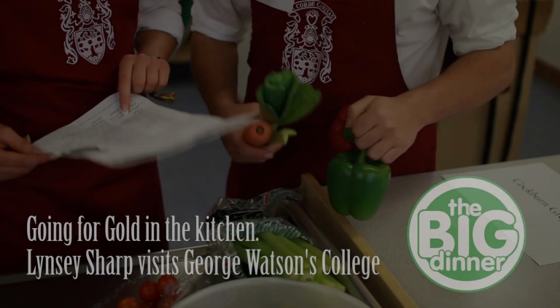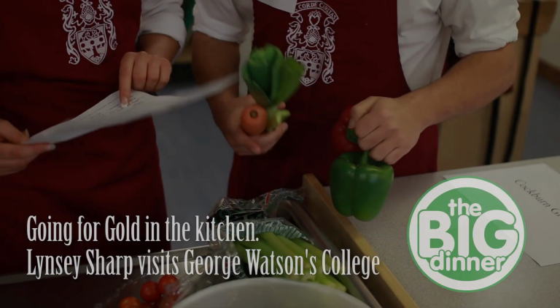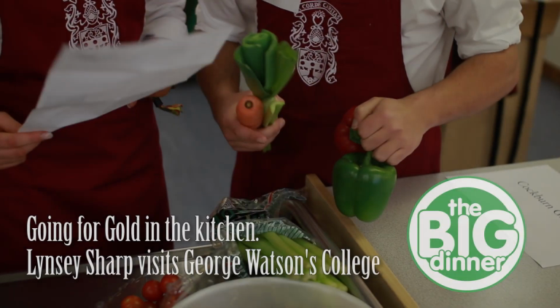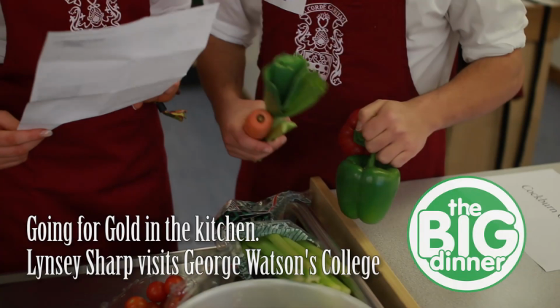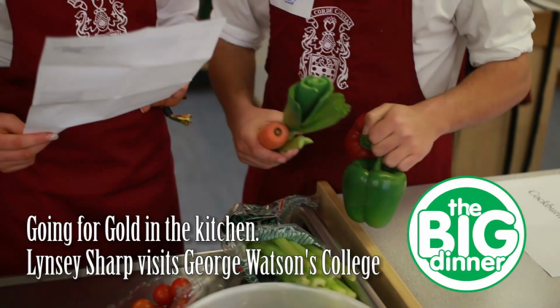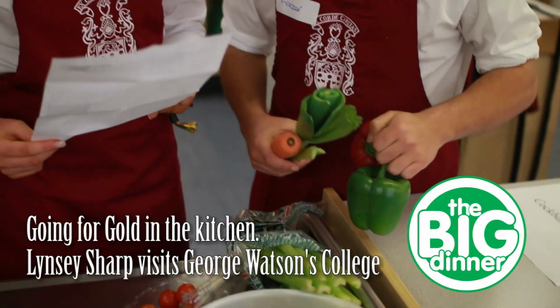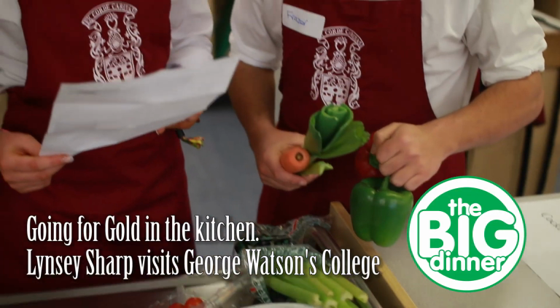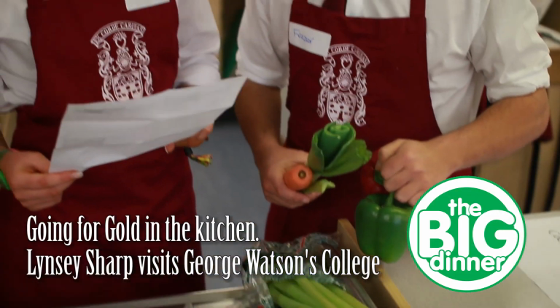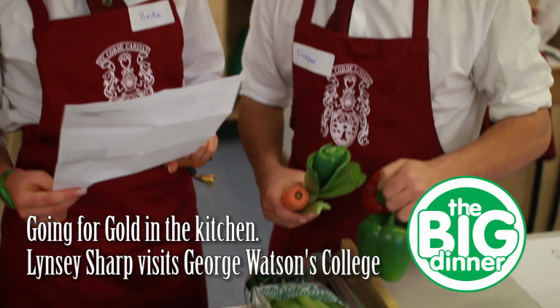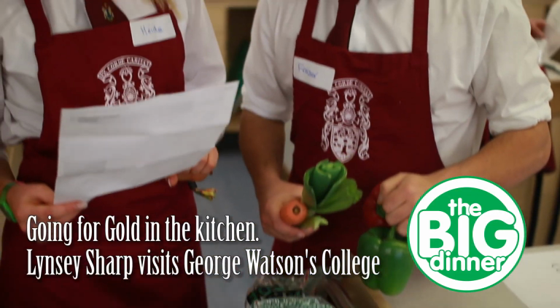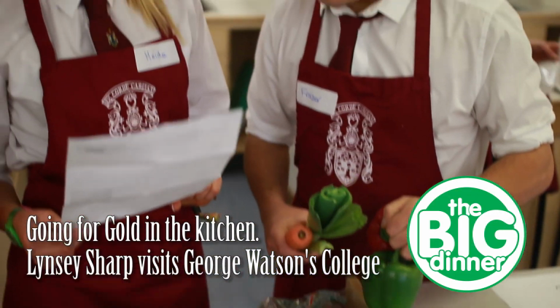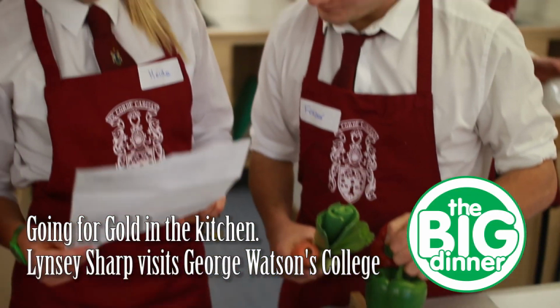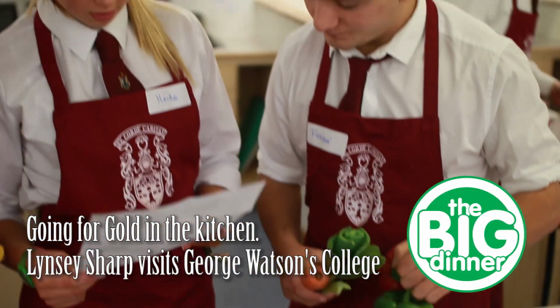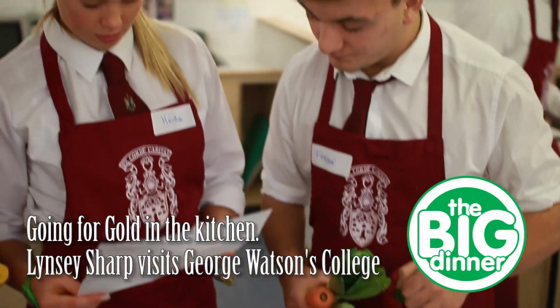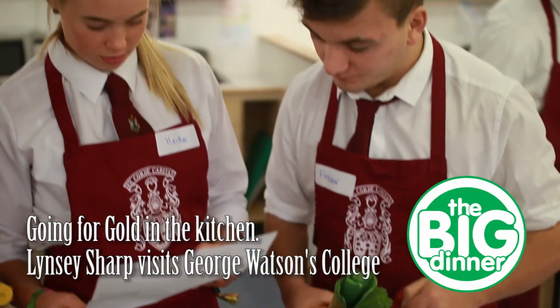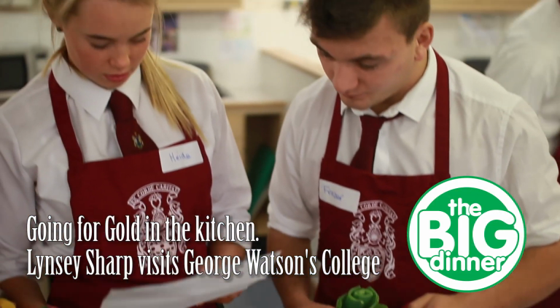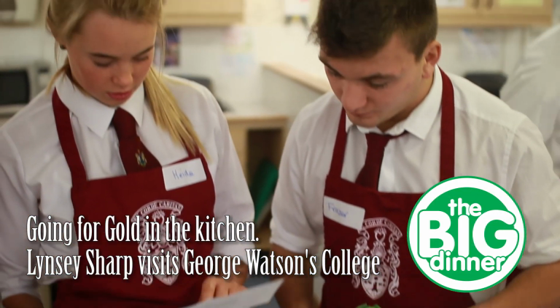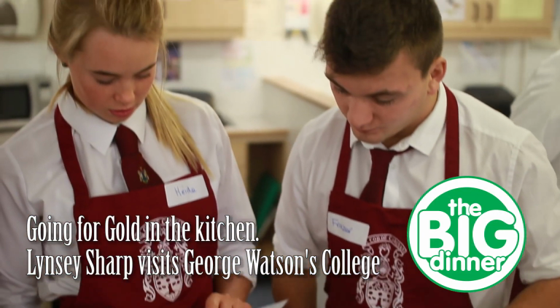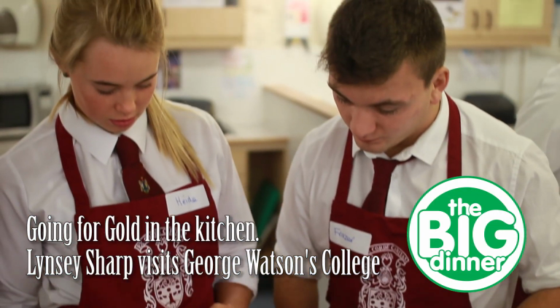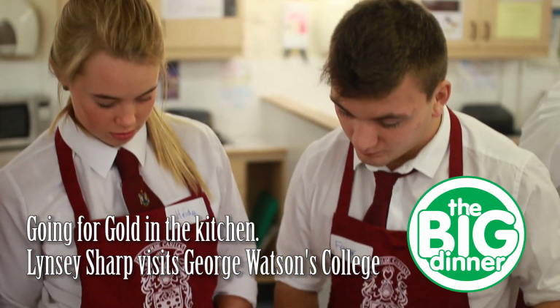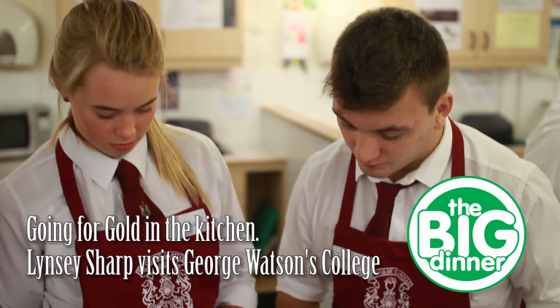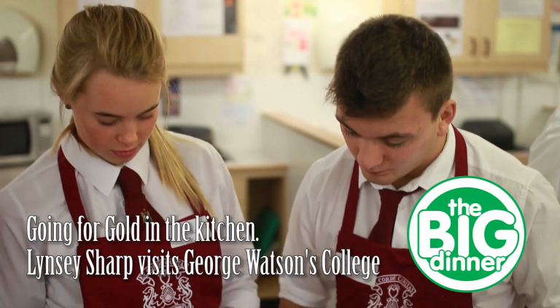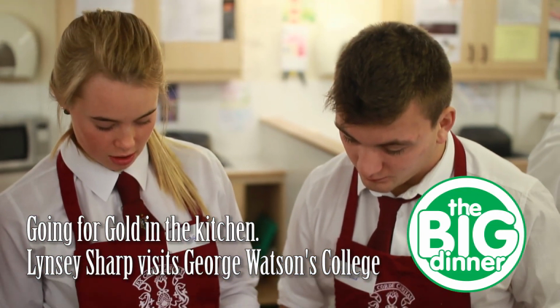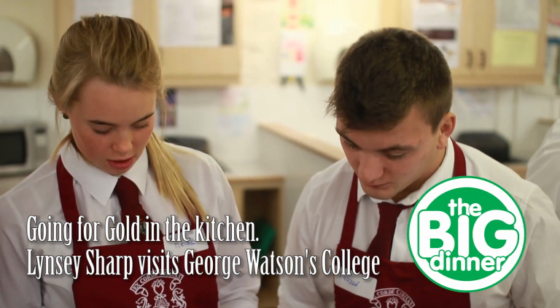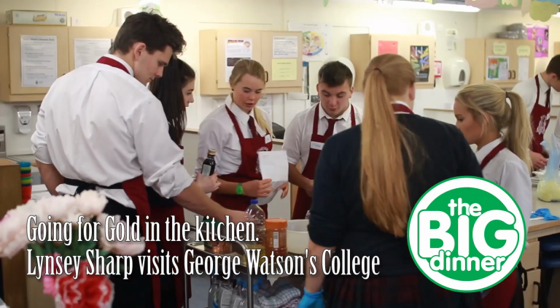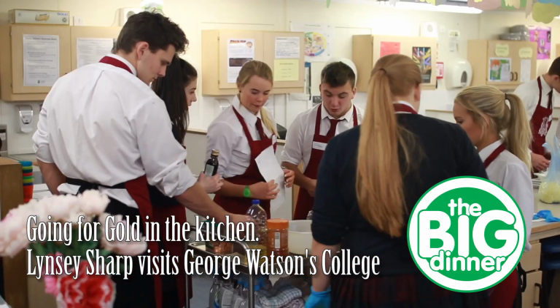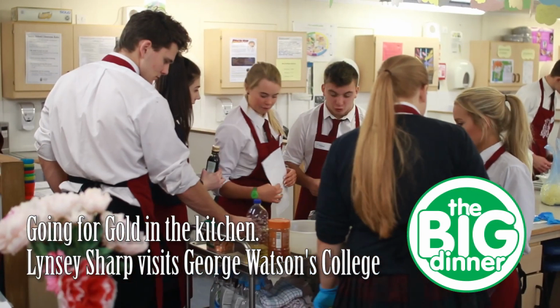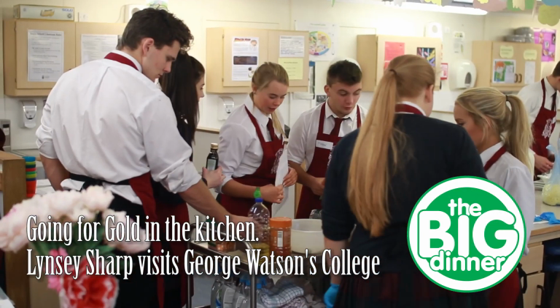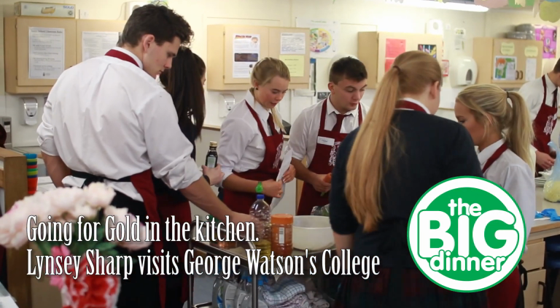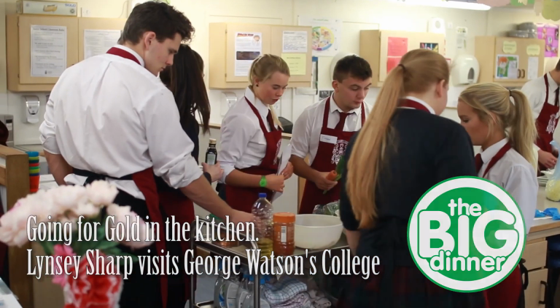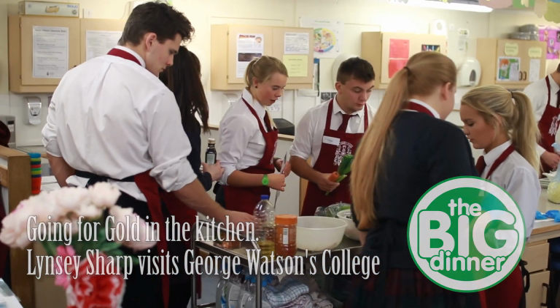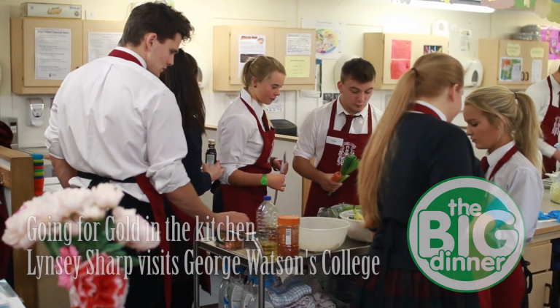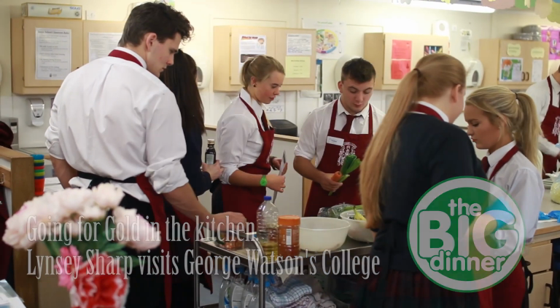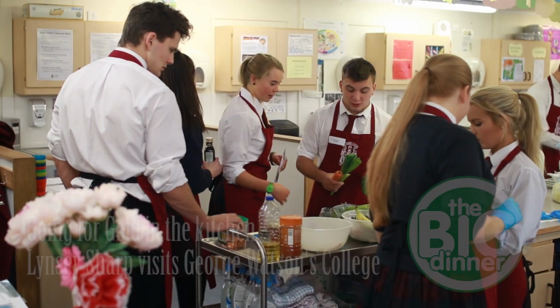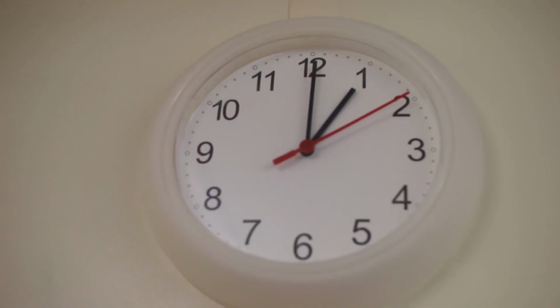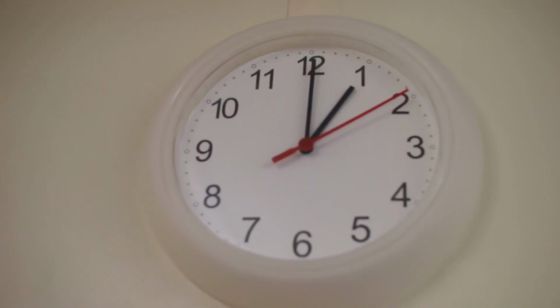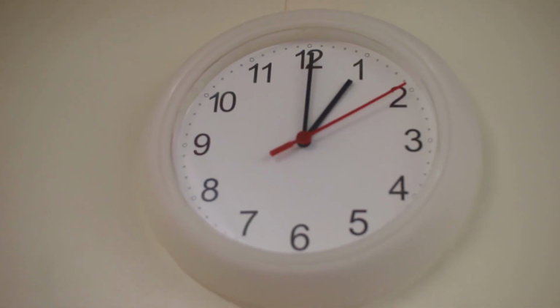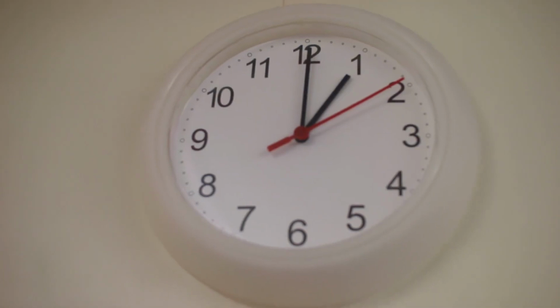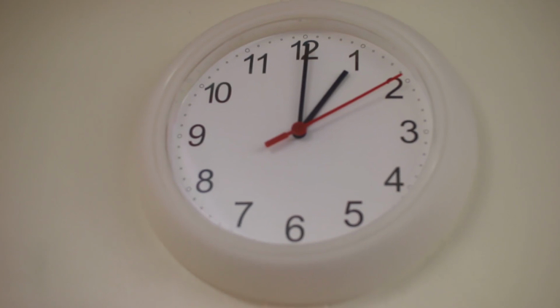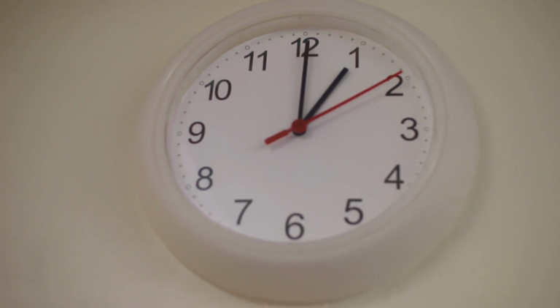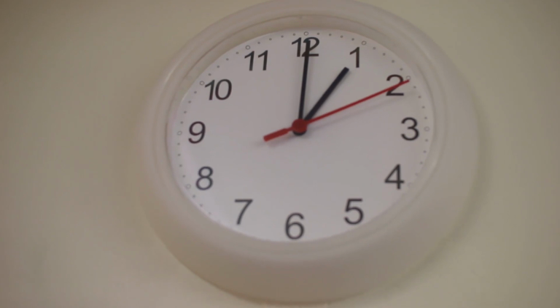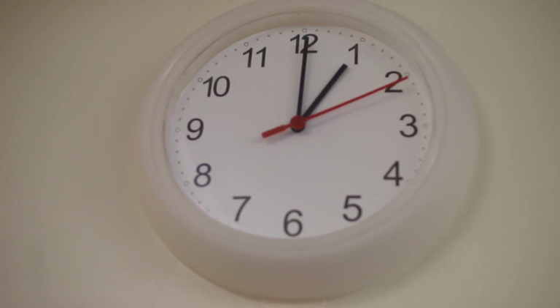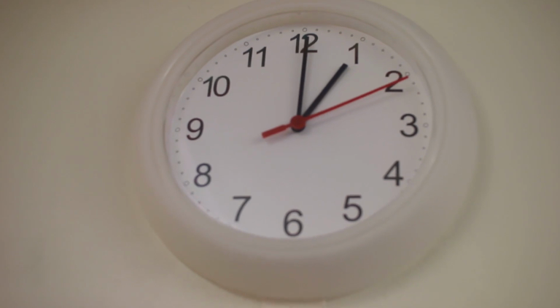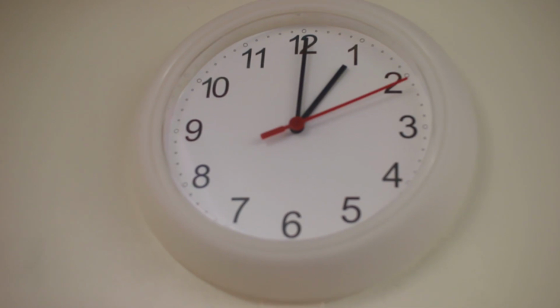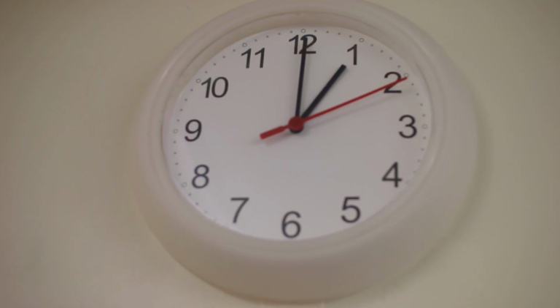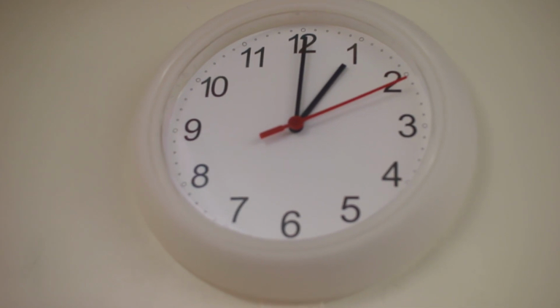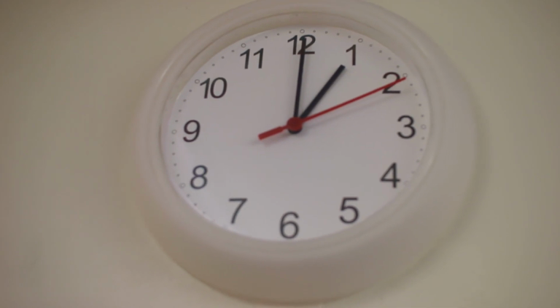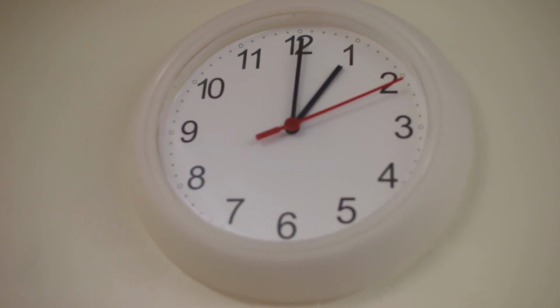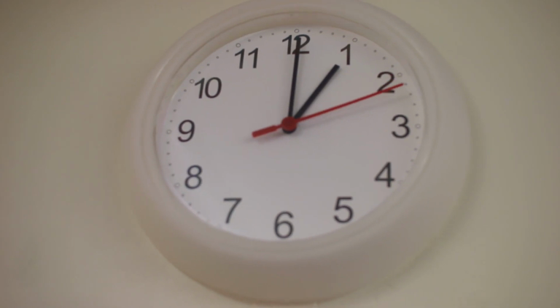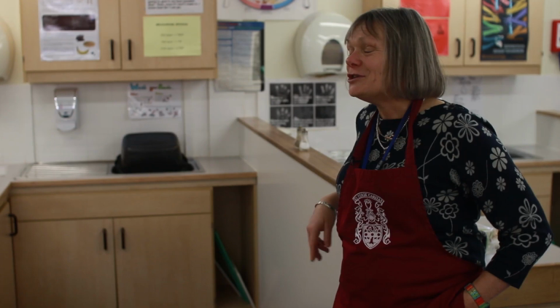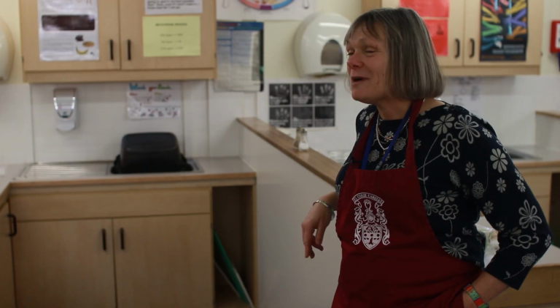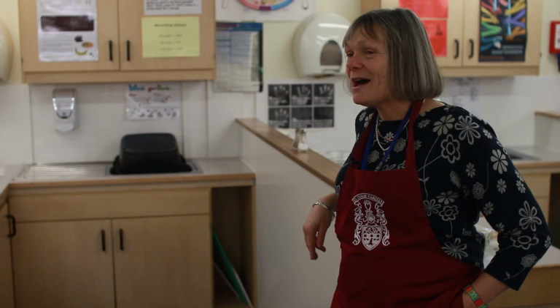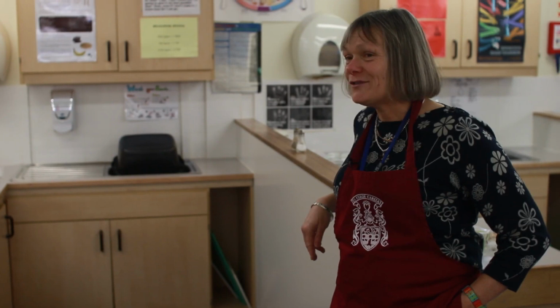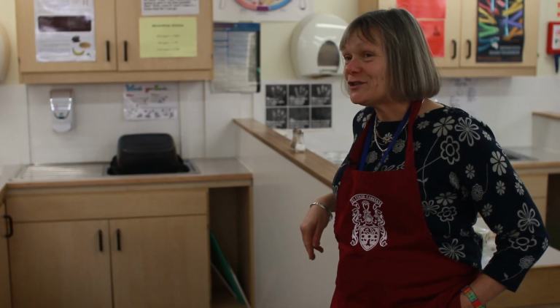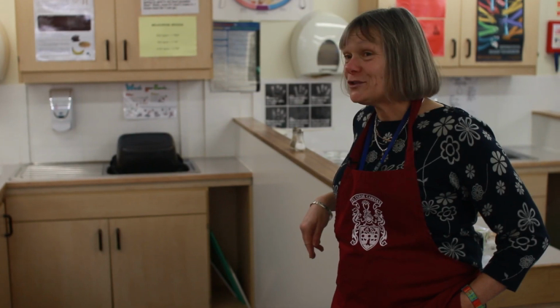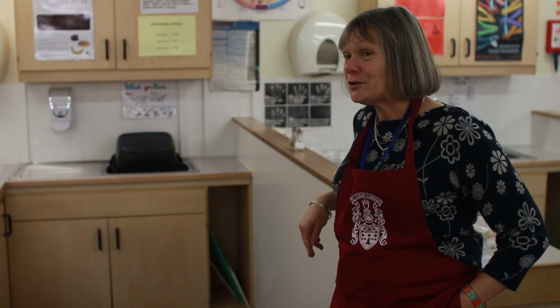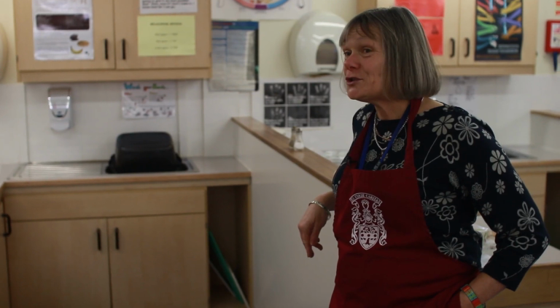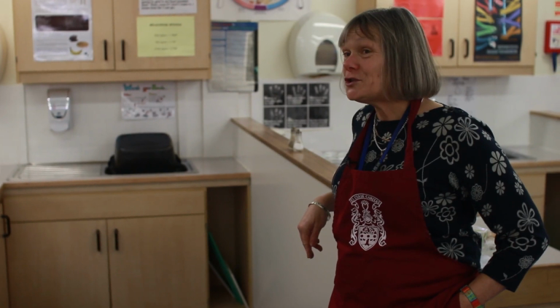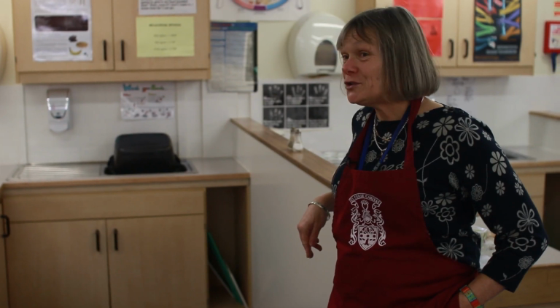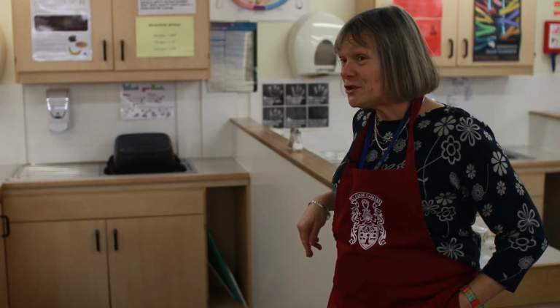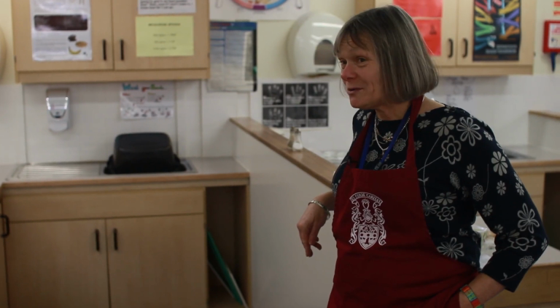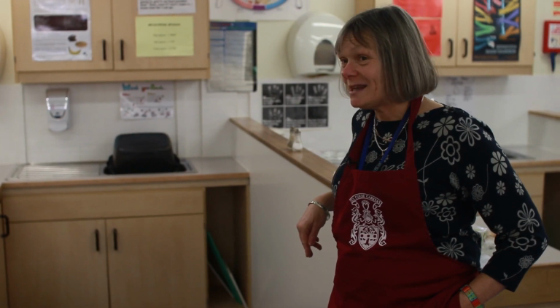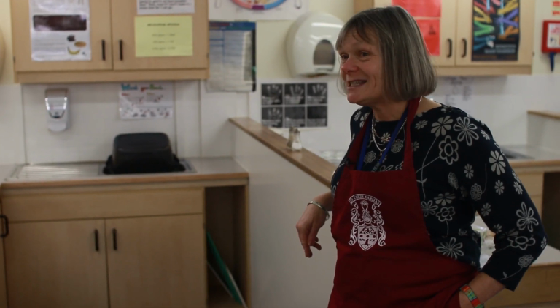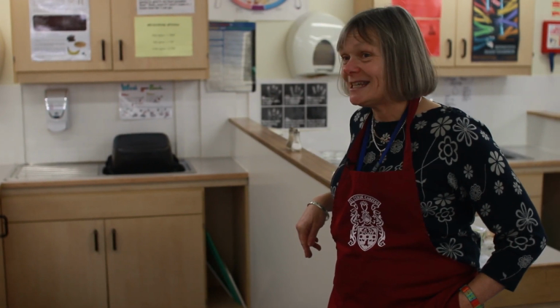Everything you've ordered is on the trolley or in the centre of the room. It is one o'clock. You have until 2.20.